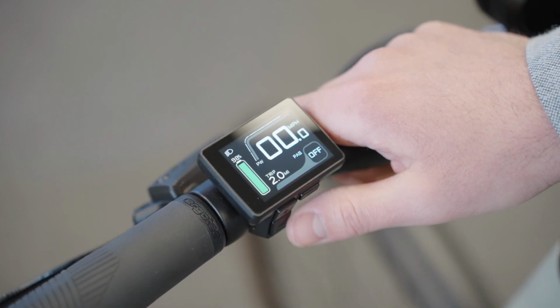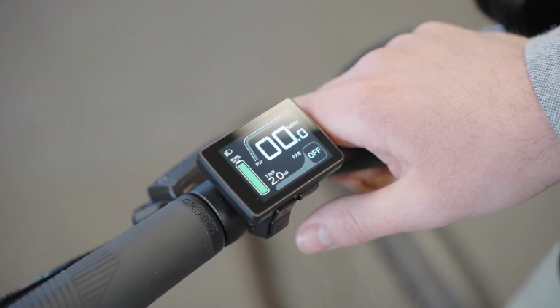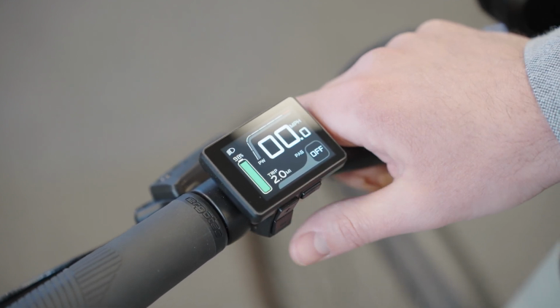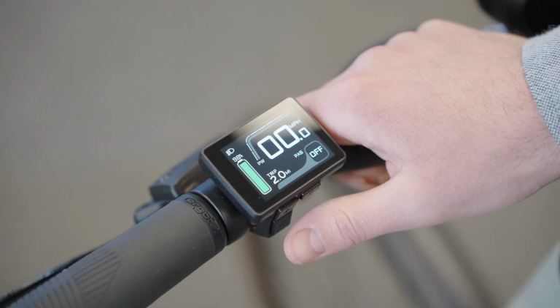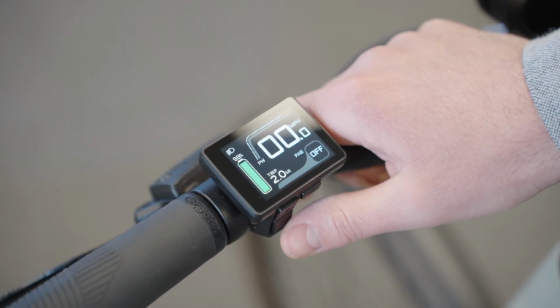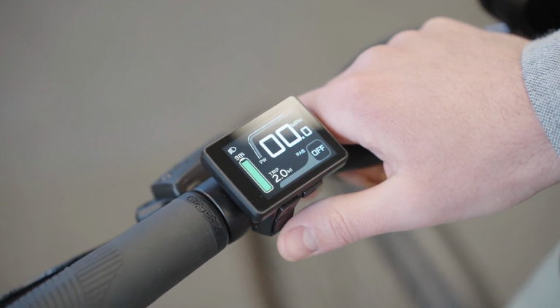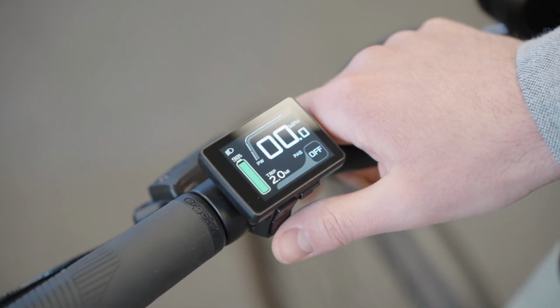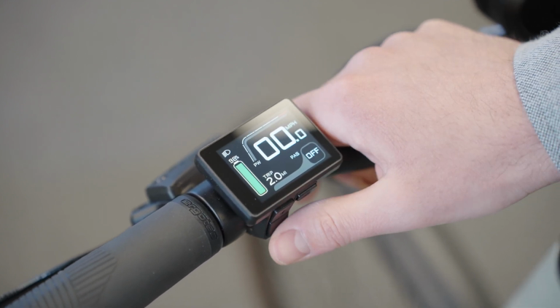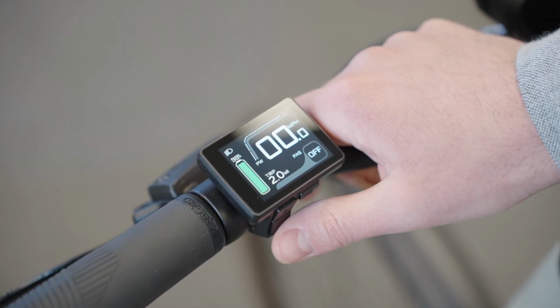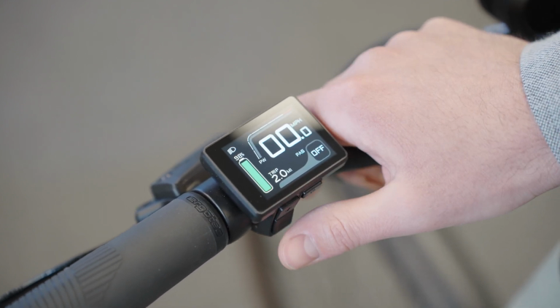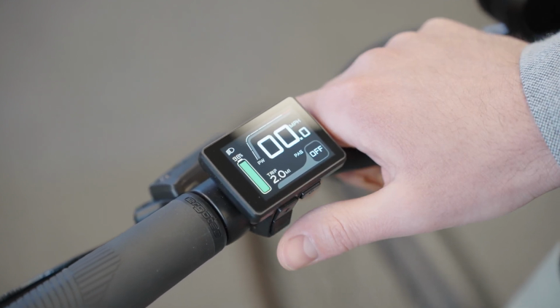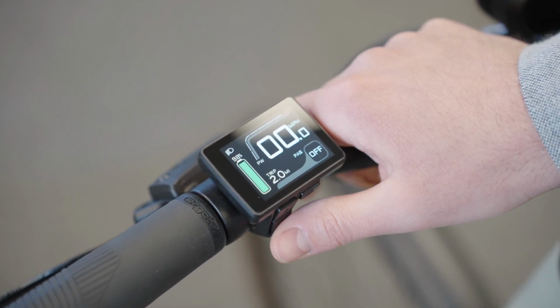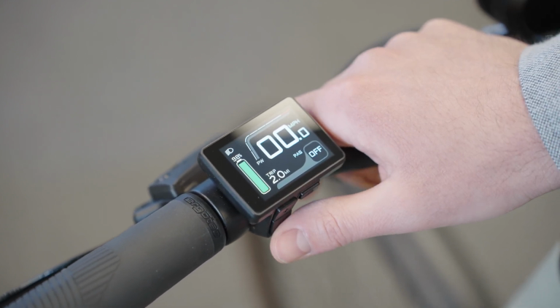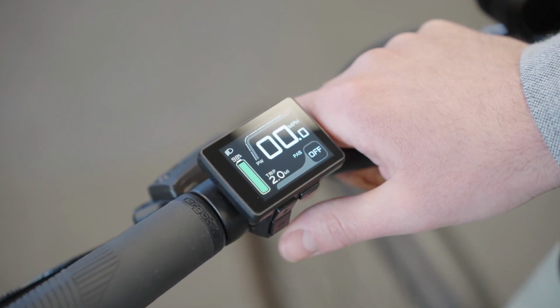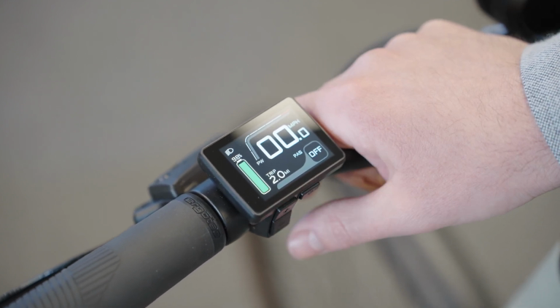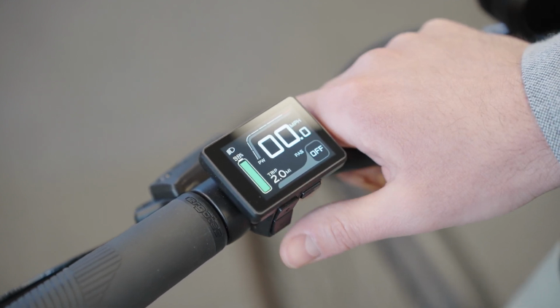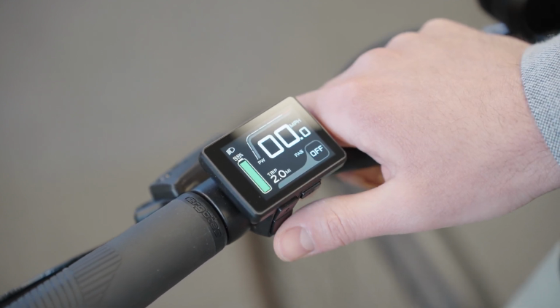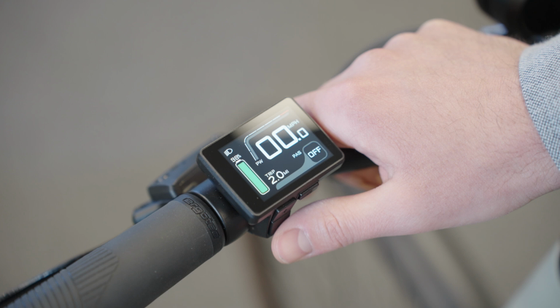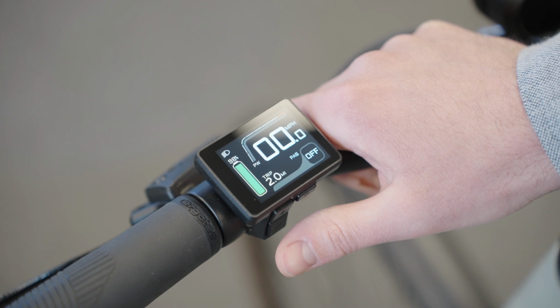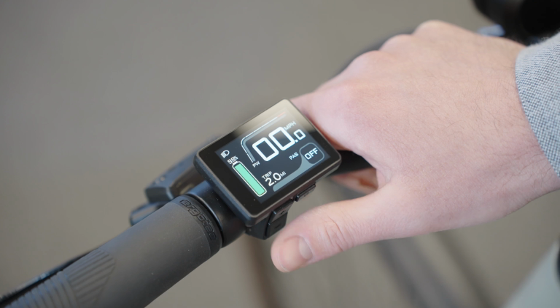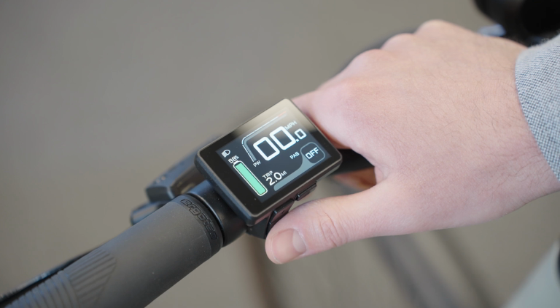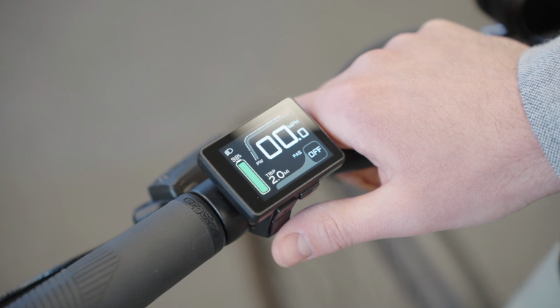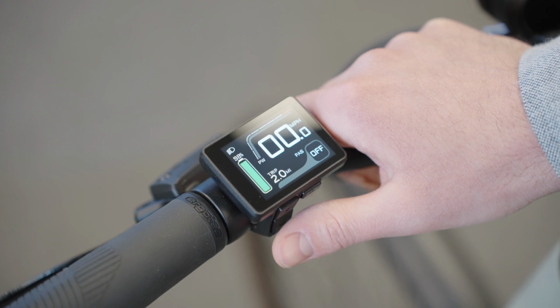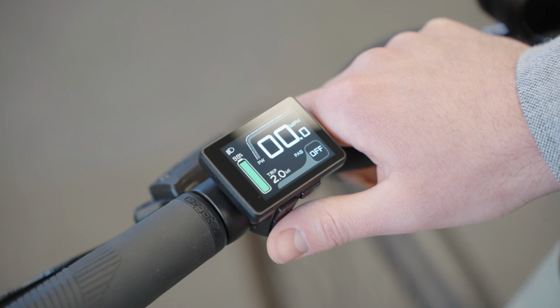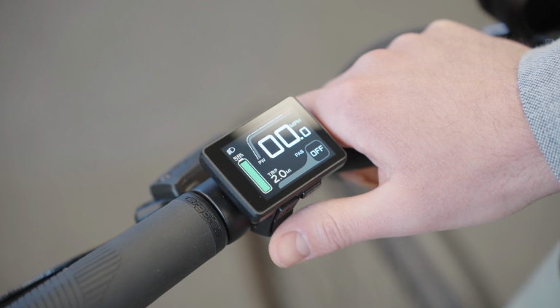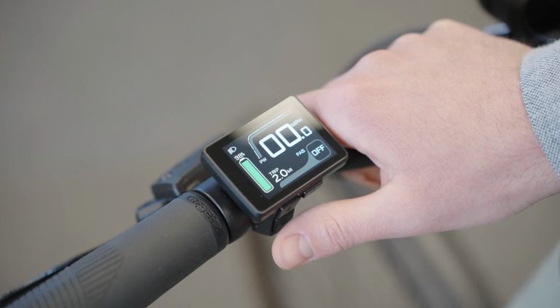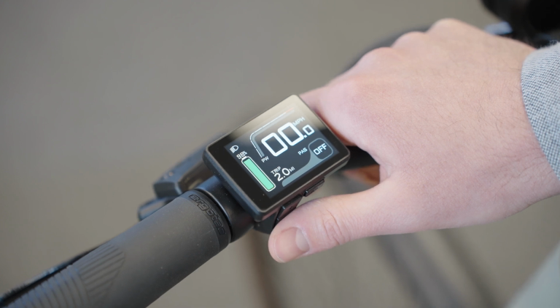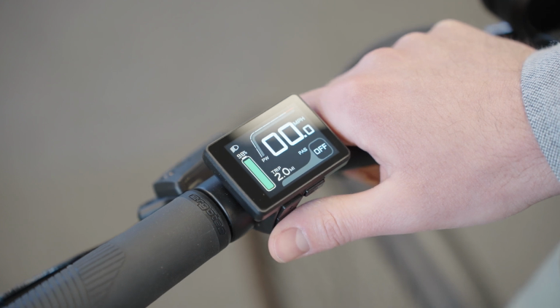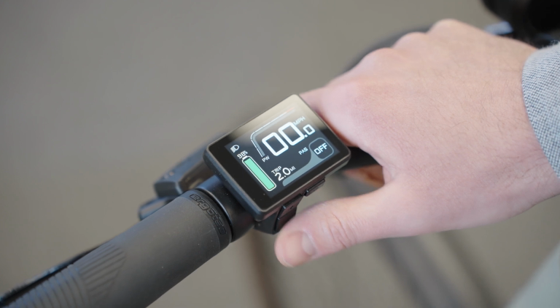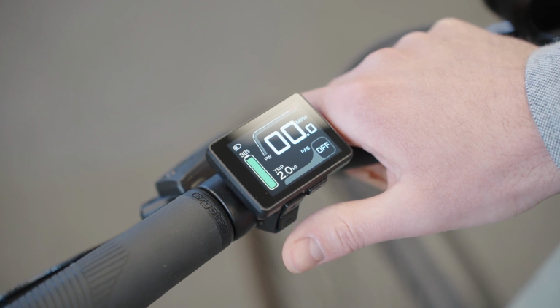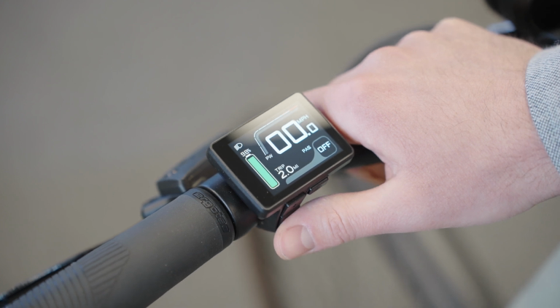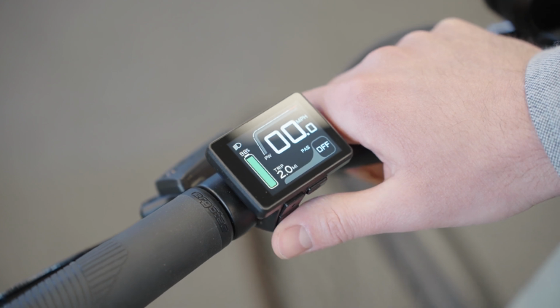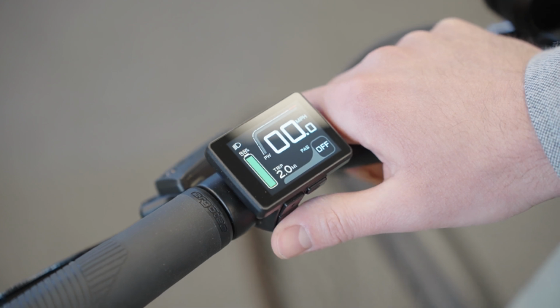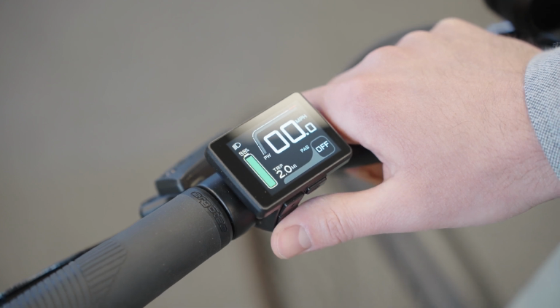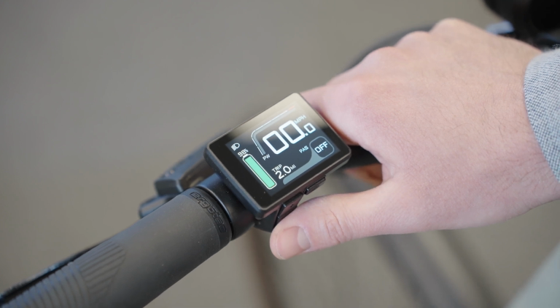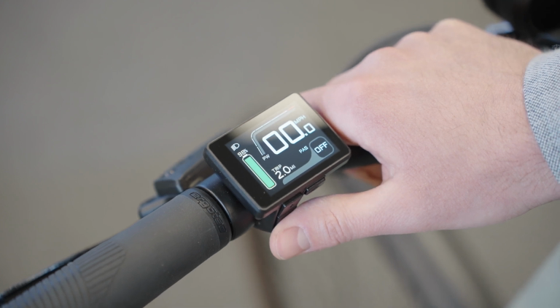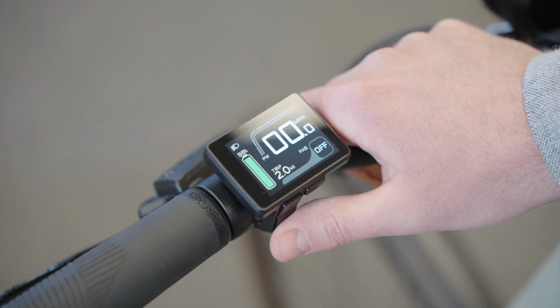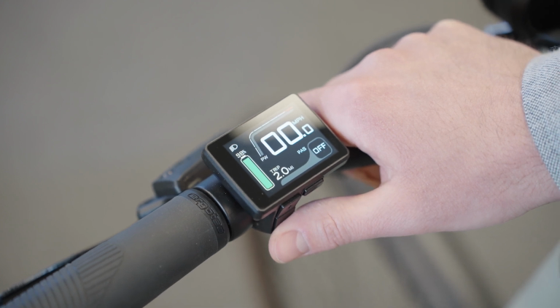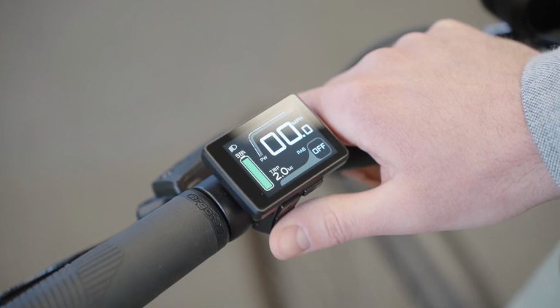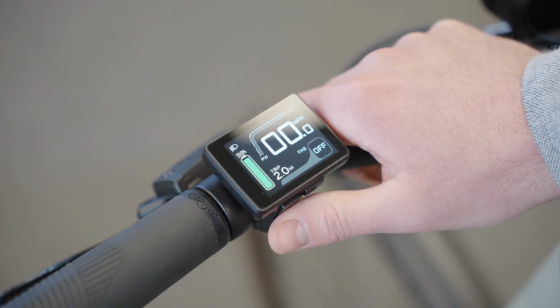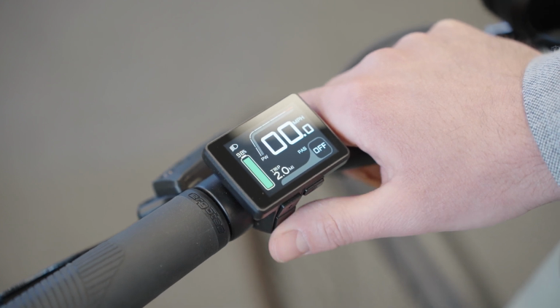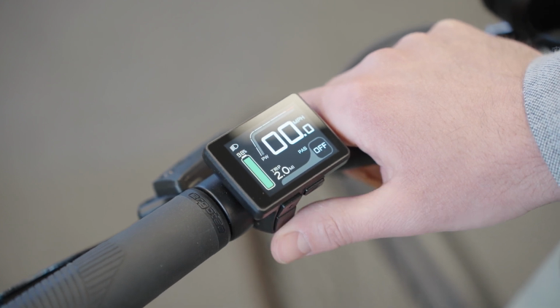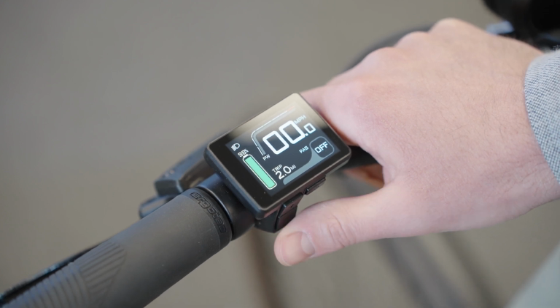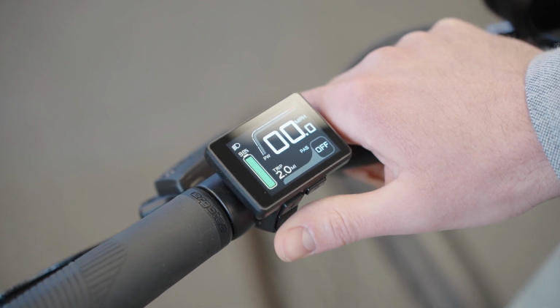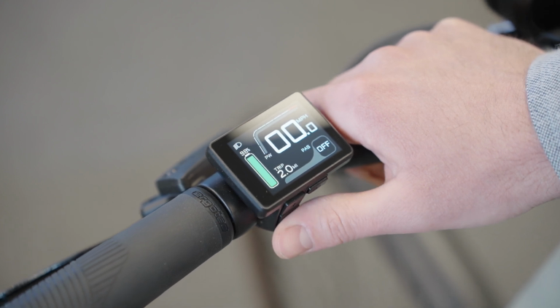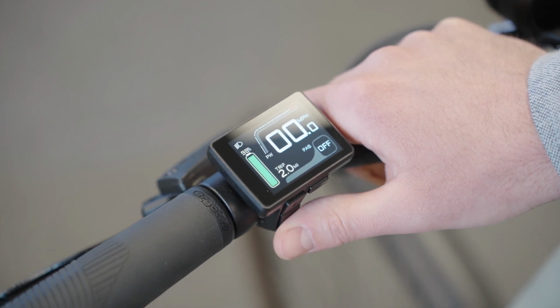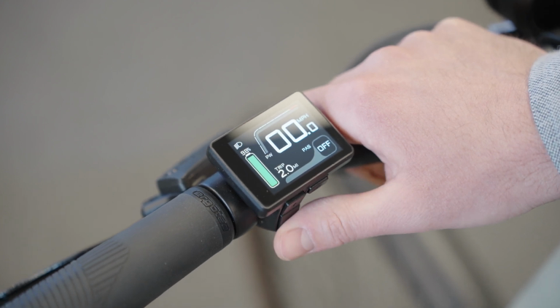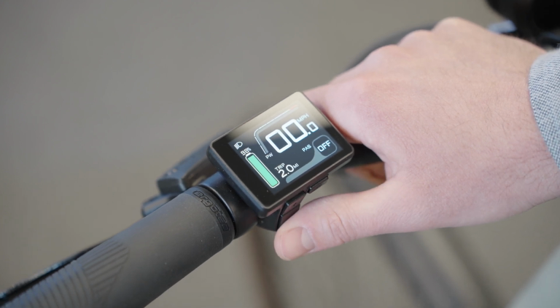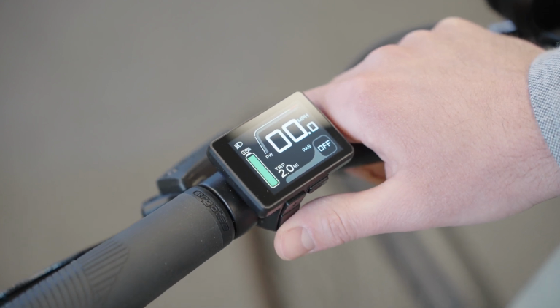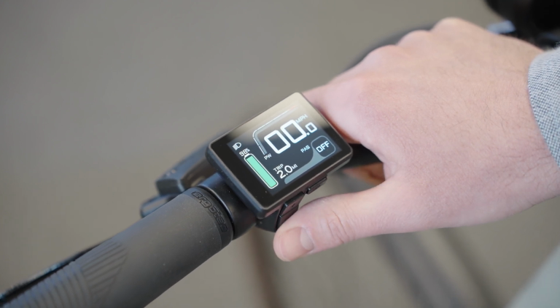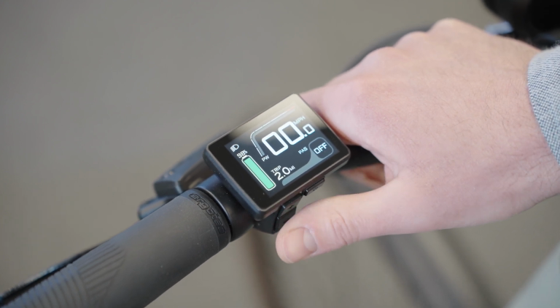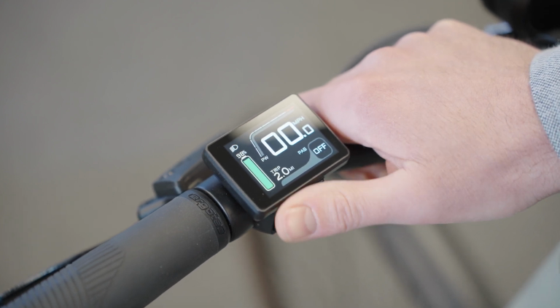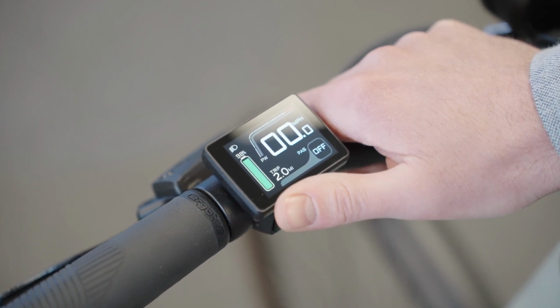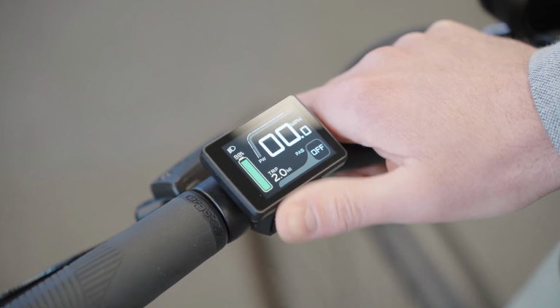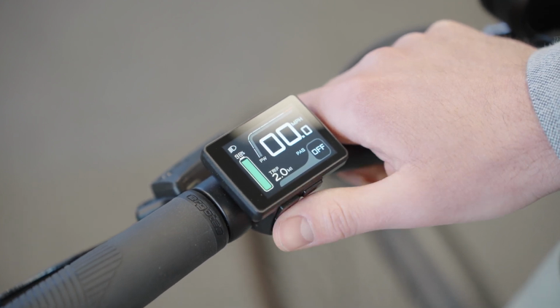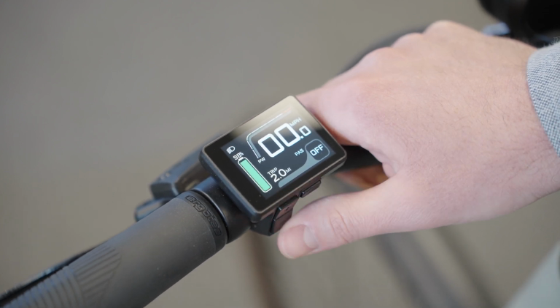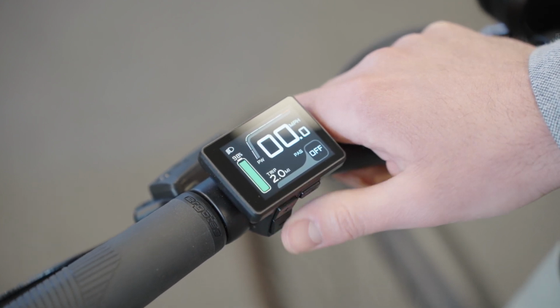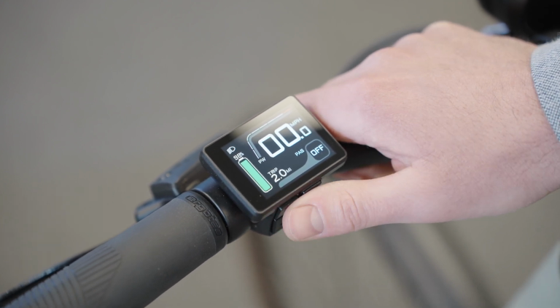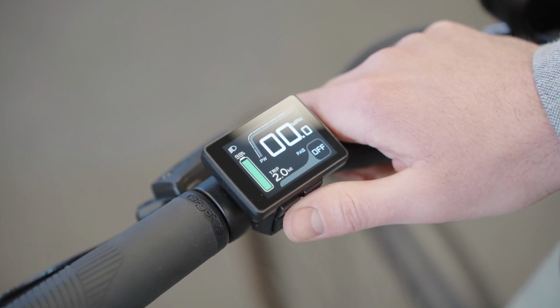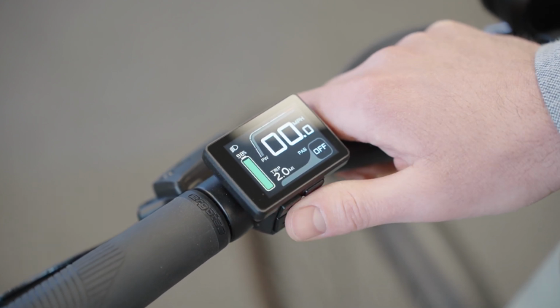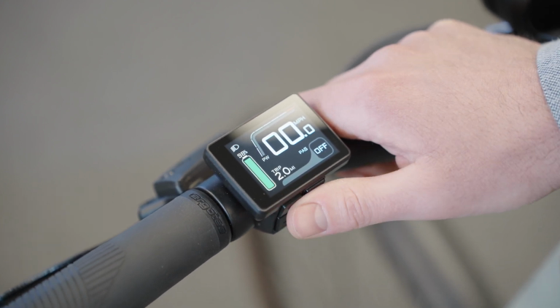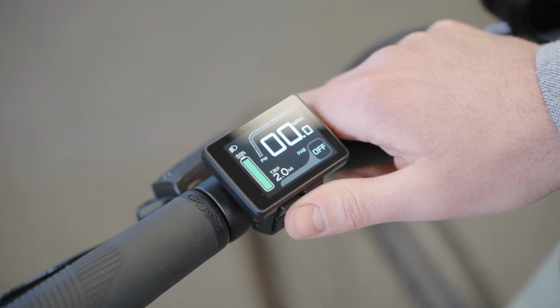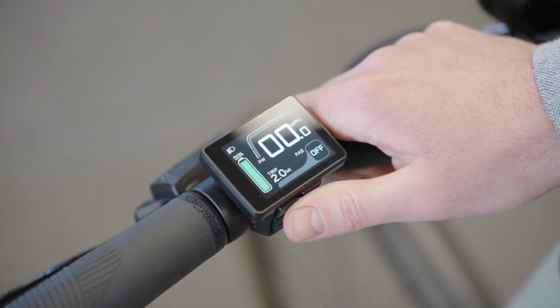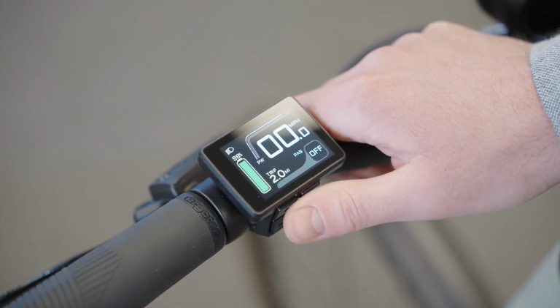If you want to enter walk assist — I won't do it here — but if you hold down the bottom button underneath the display, your bike will enter walk assist mode.